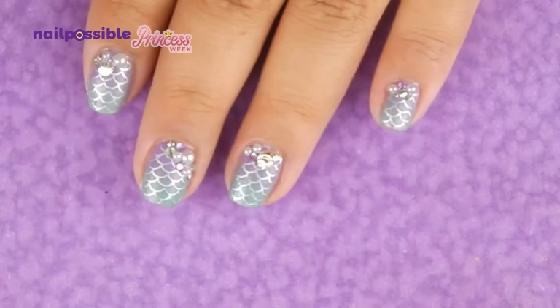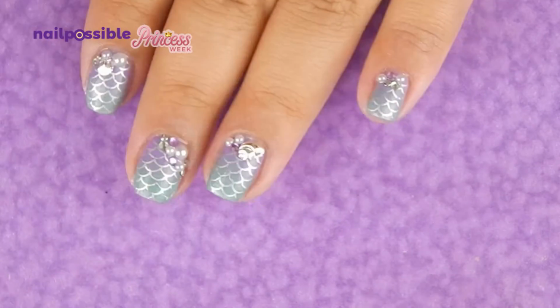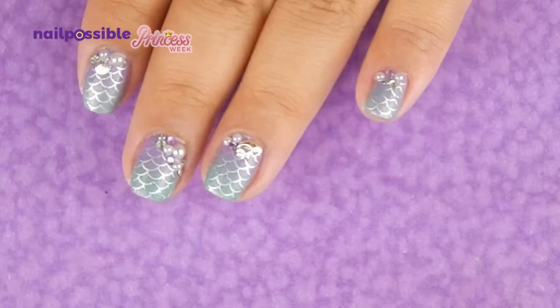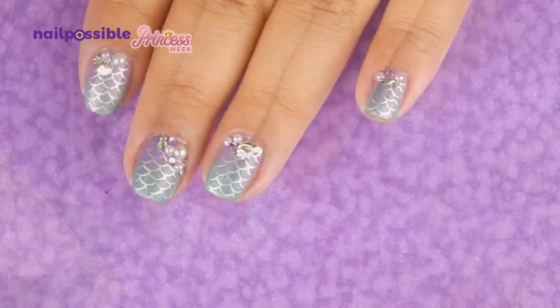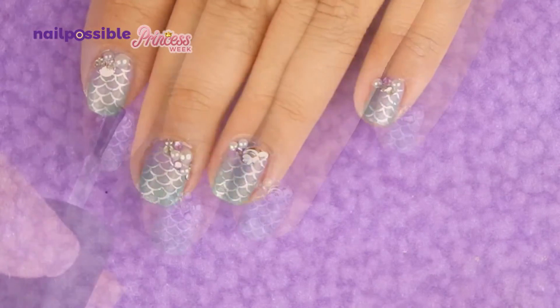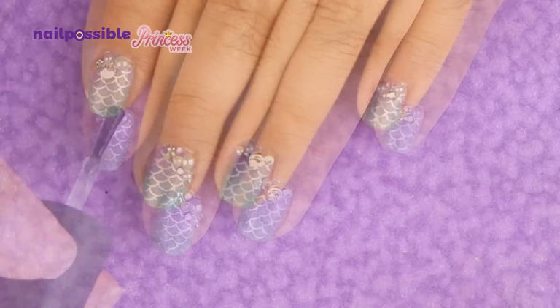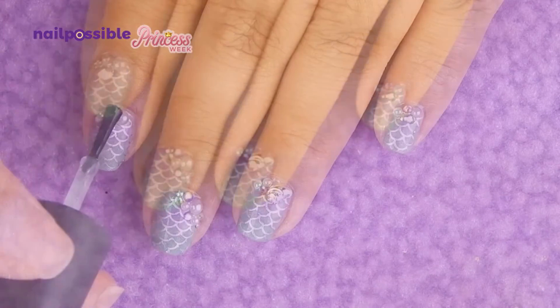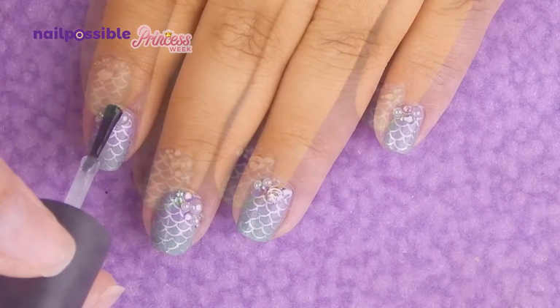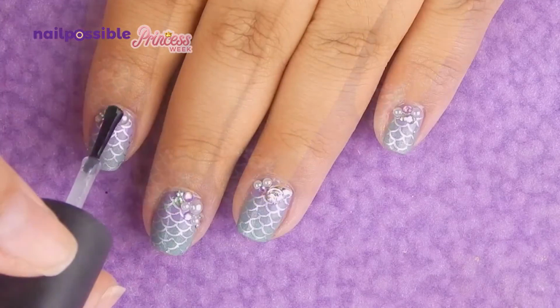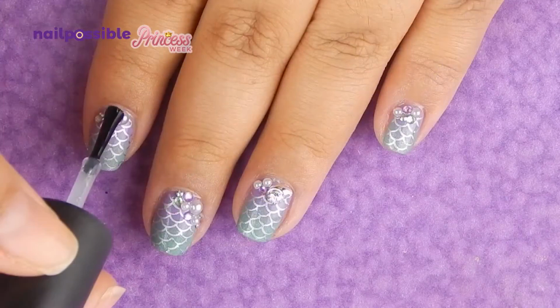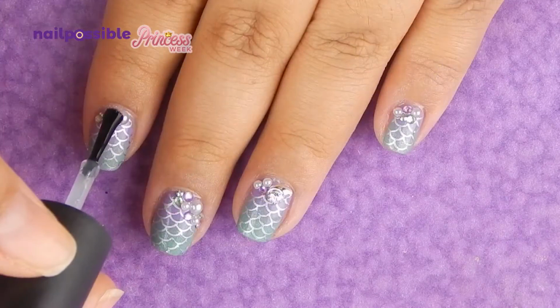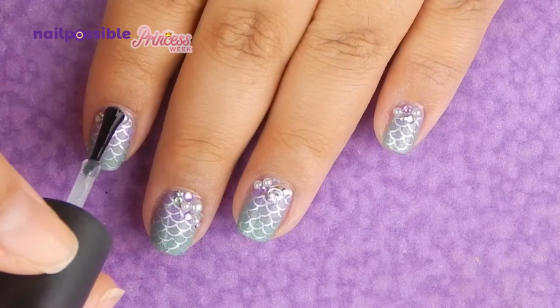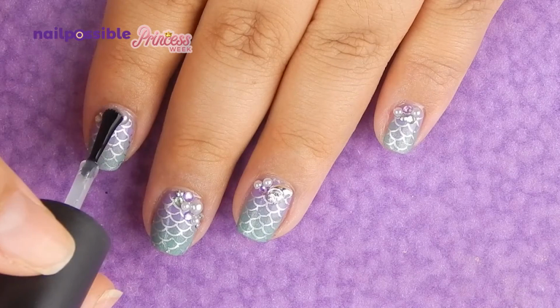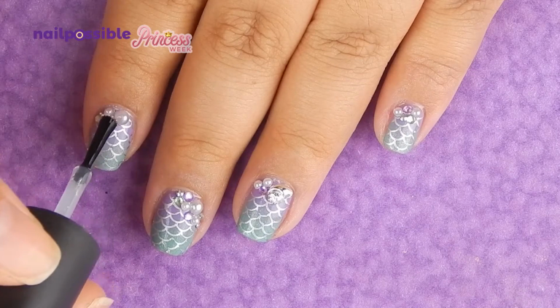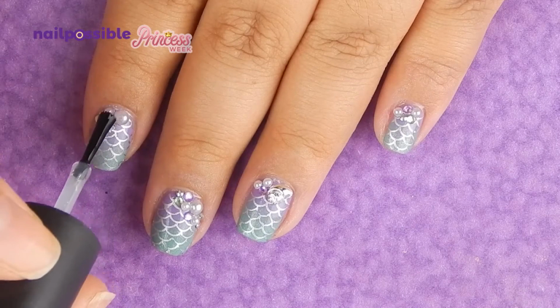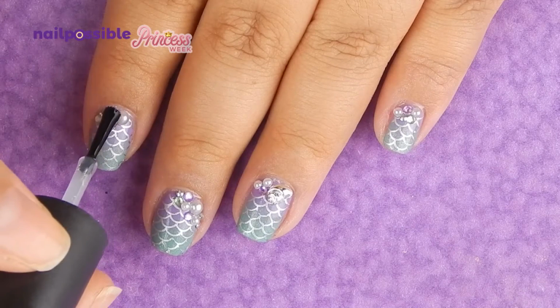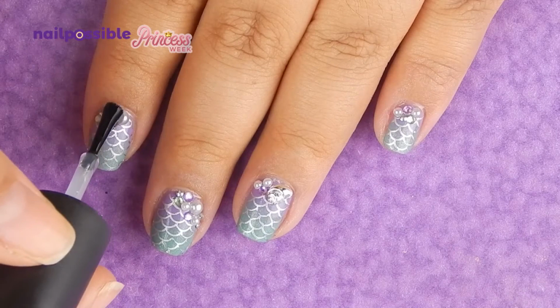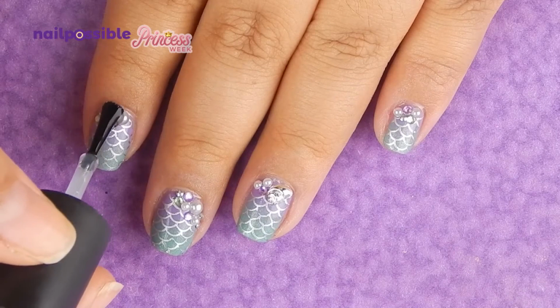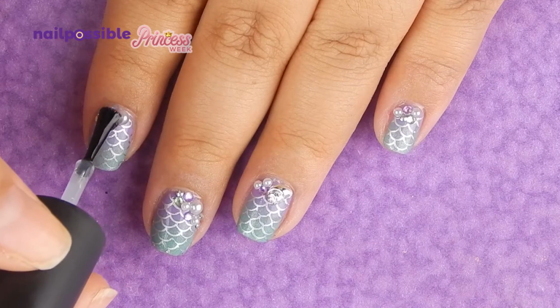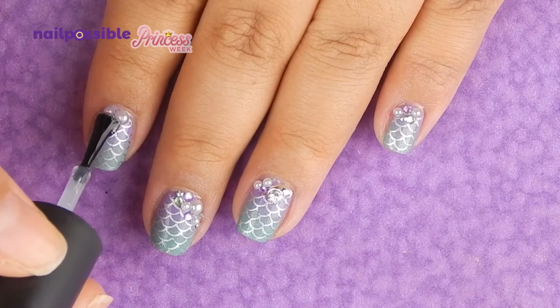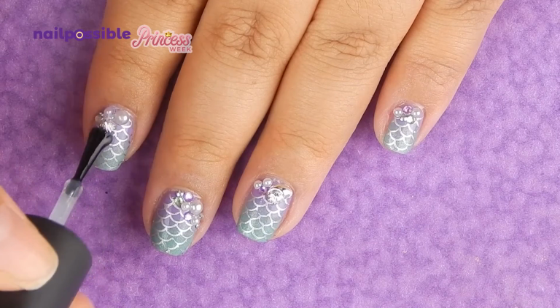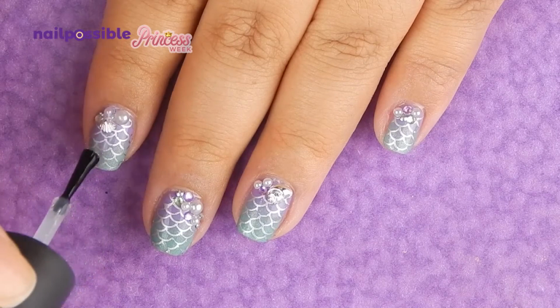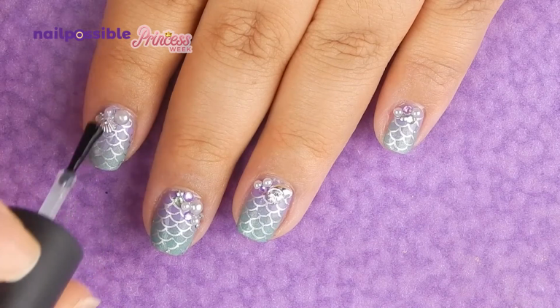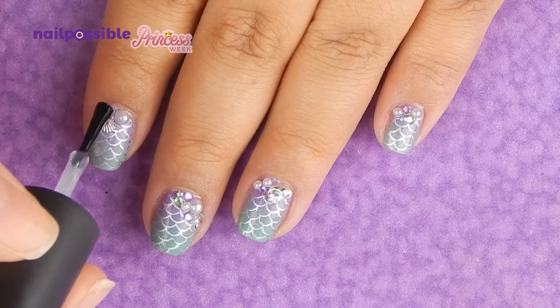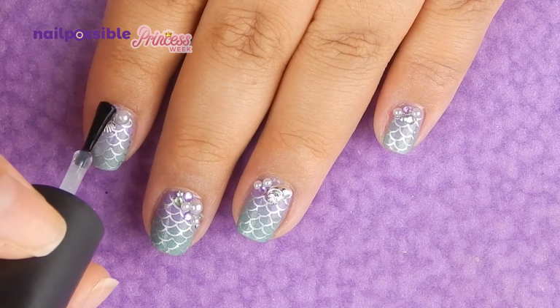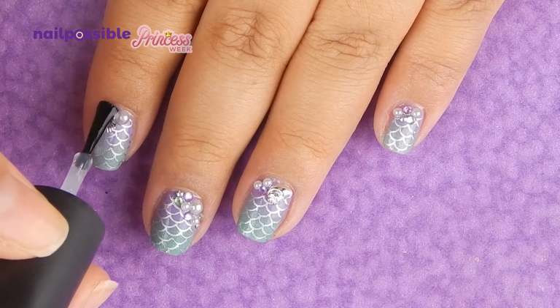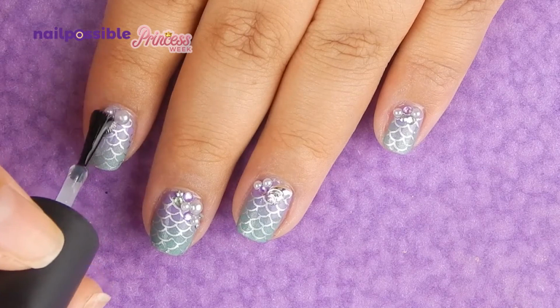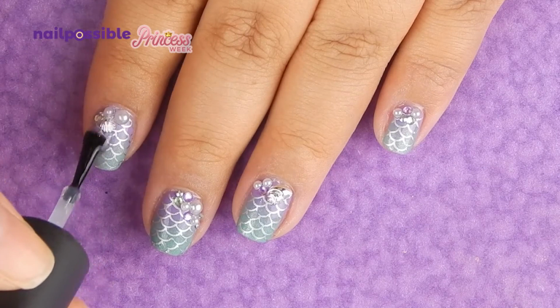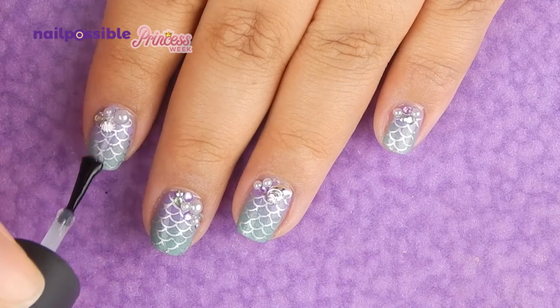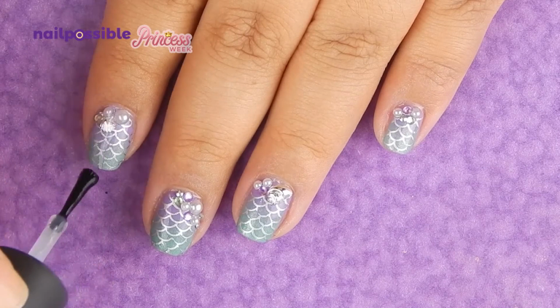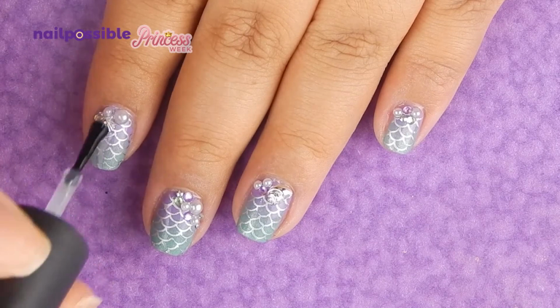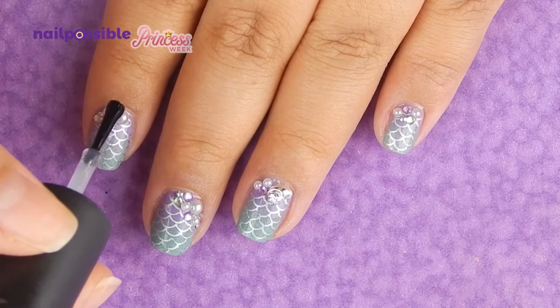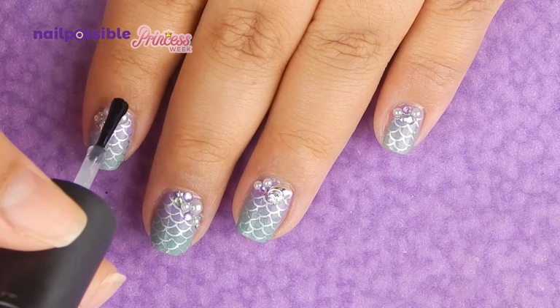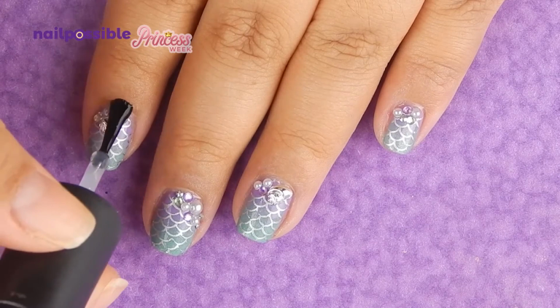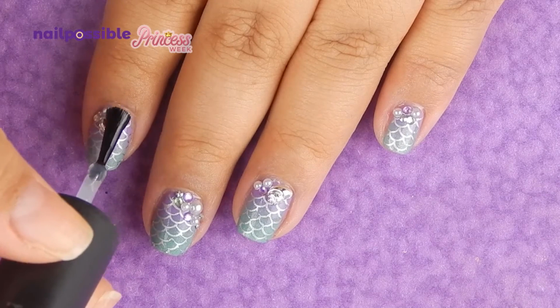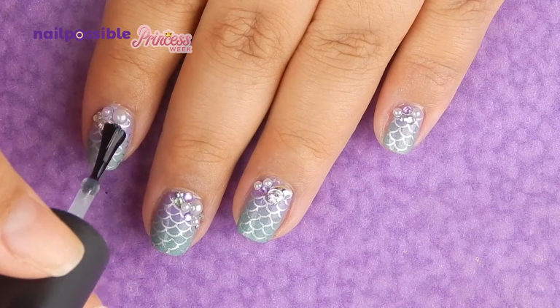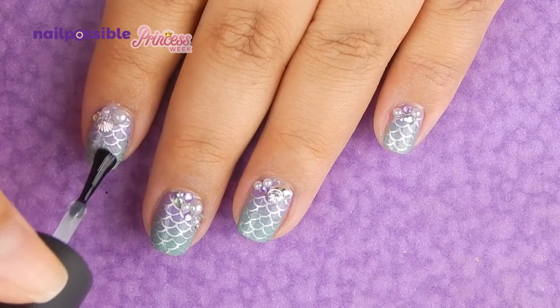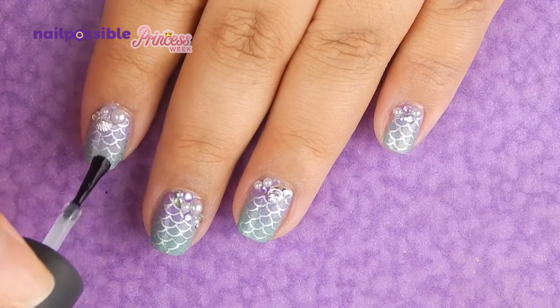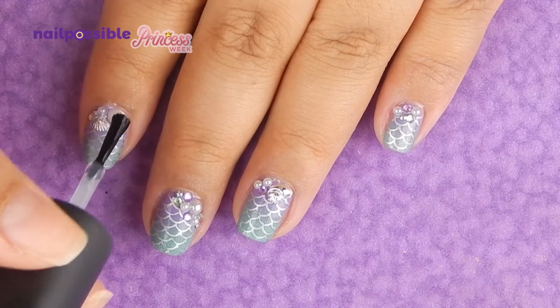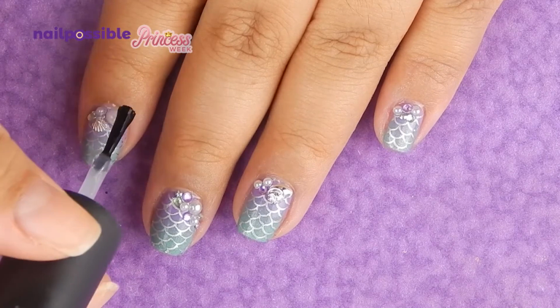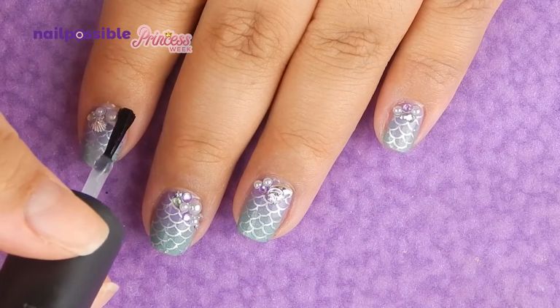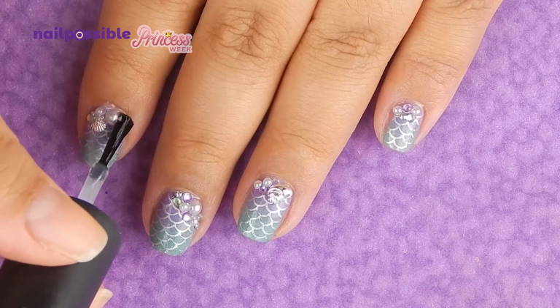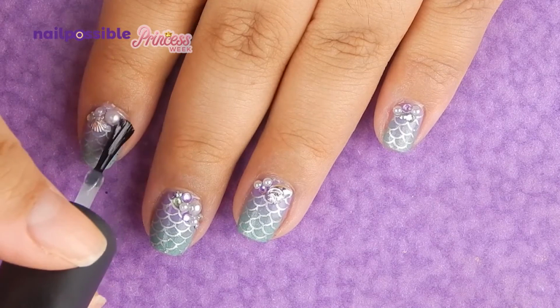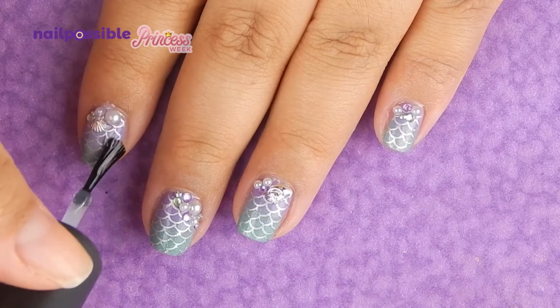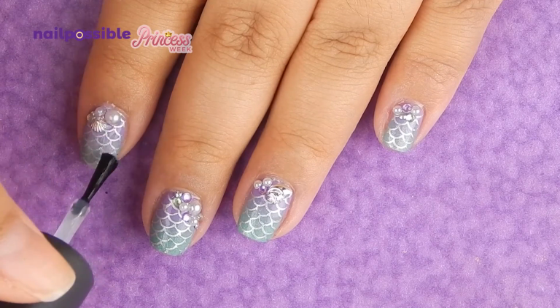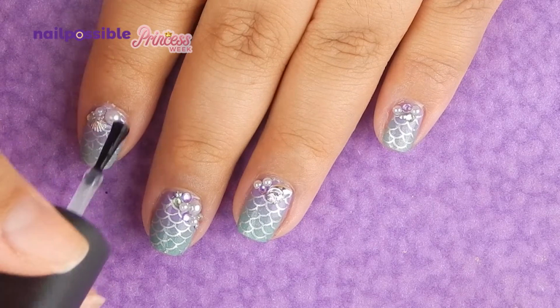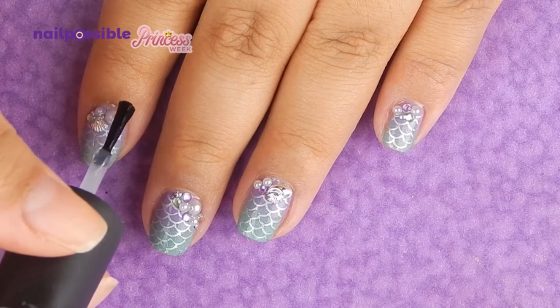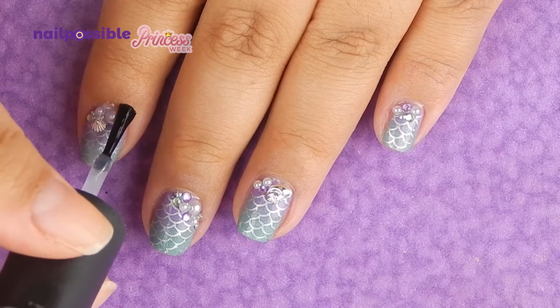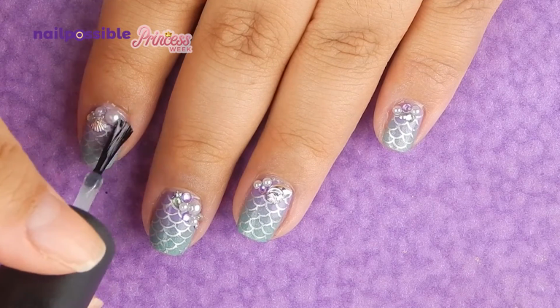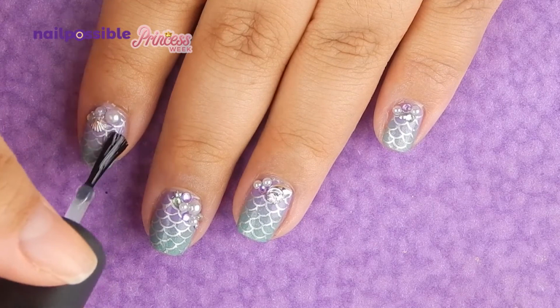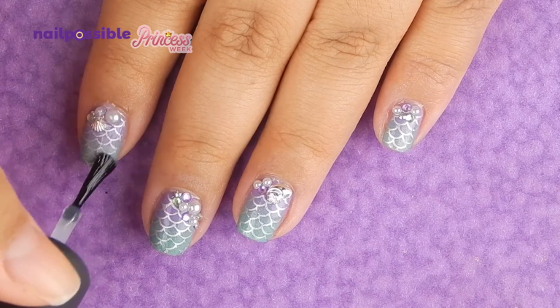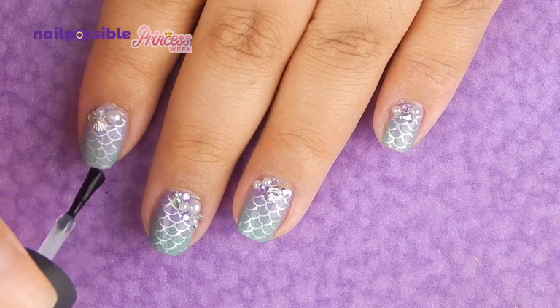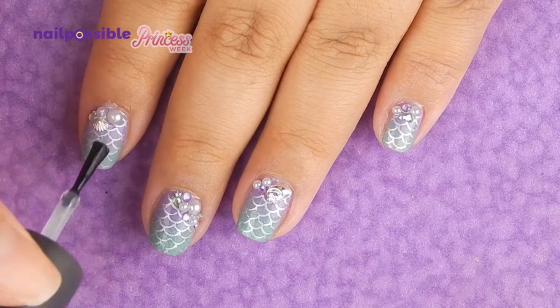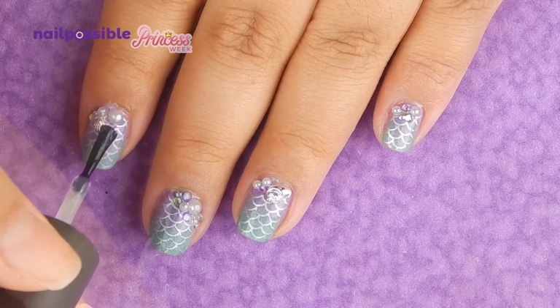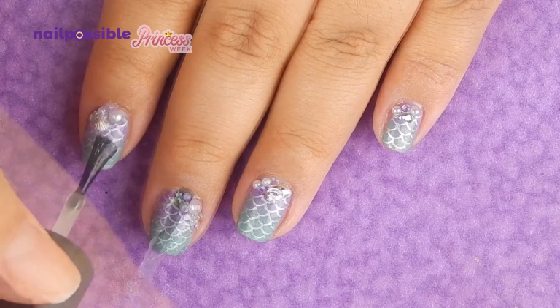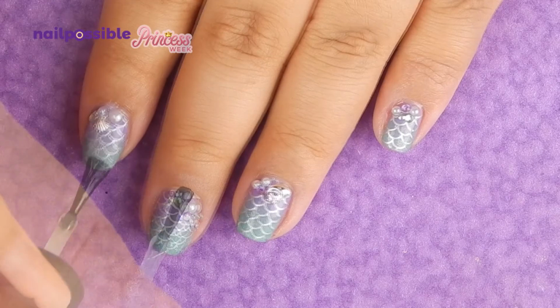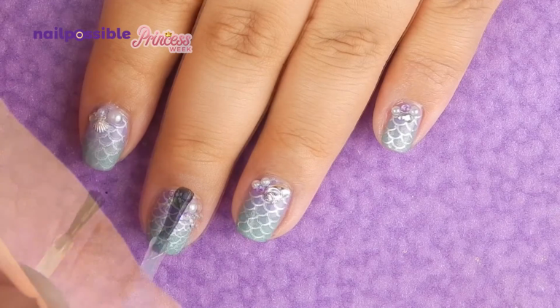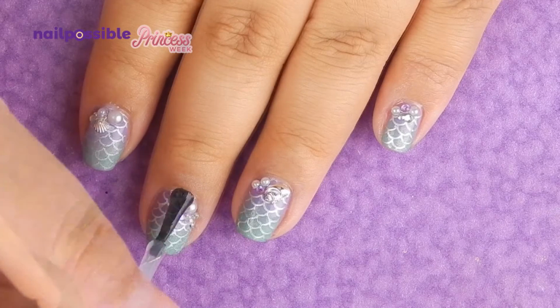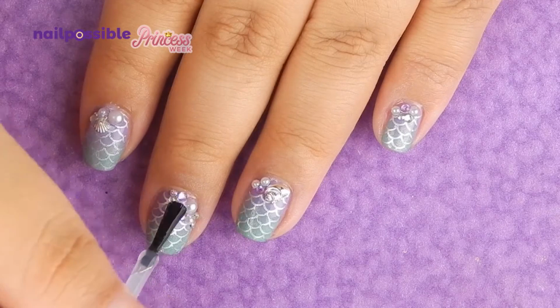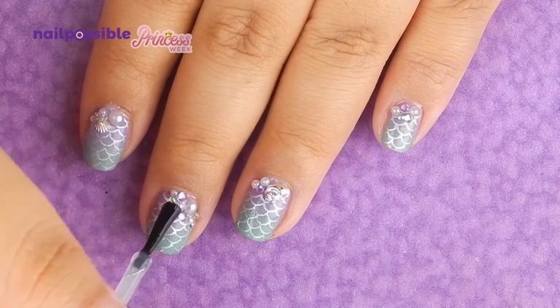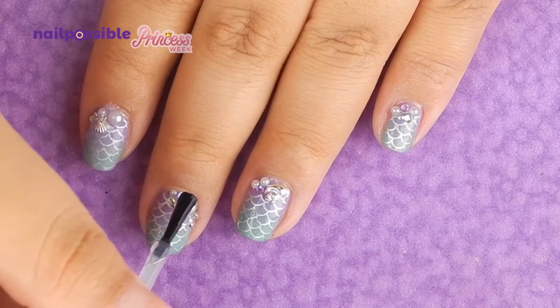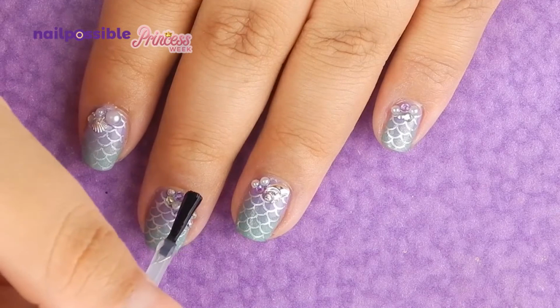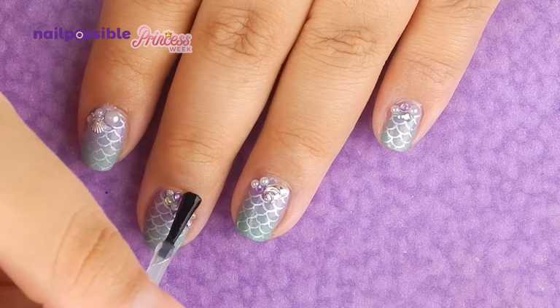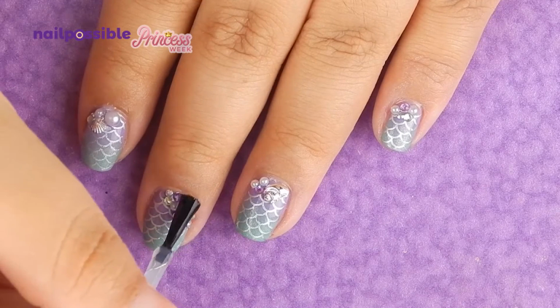To finish, we're gonna add a thick layer of top coat, and I added a little extra on top and around the decorations so they last a little longer.